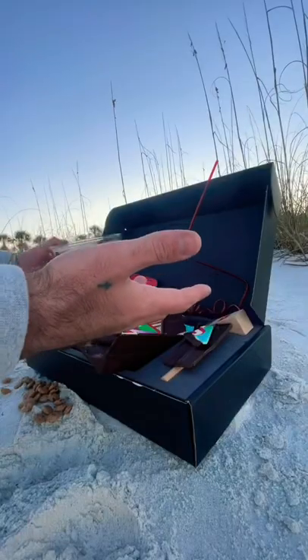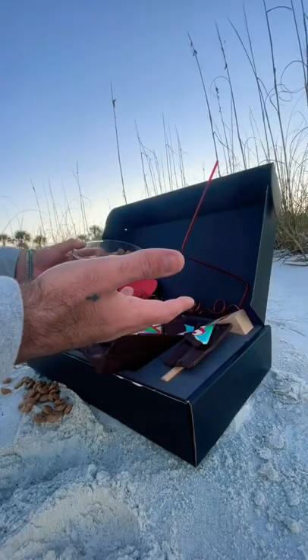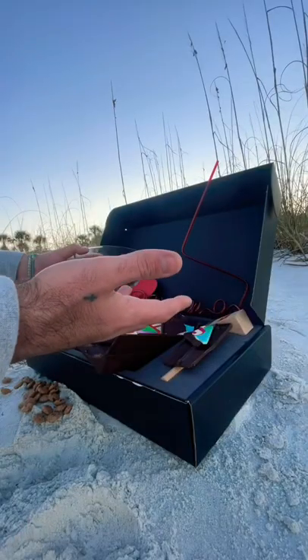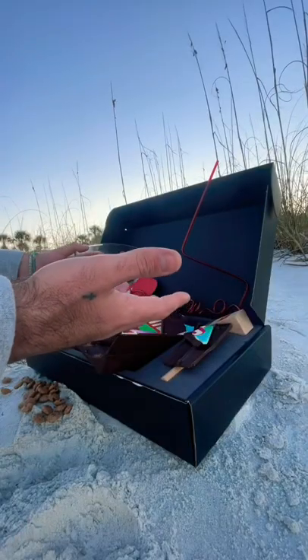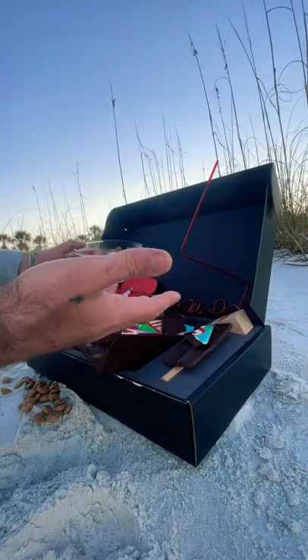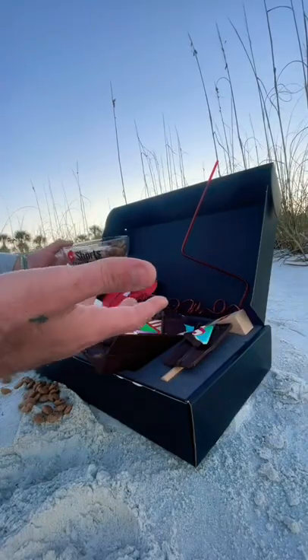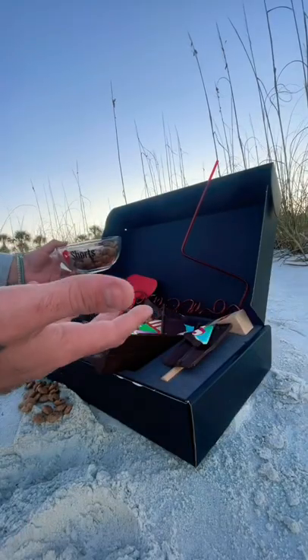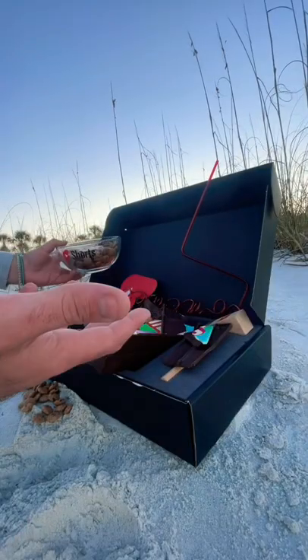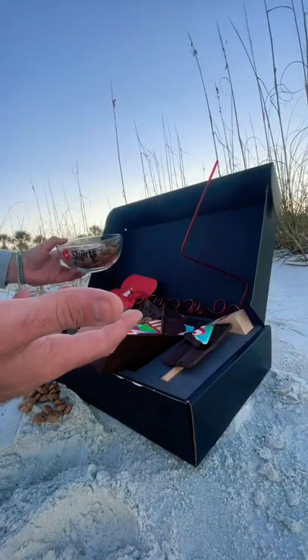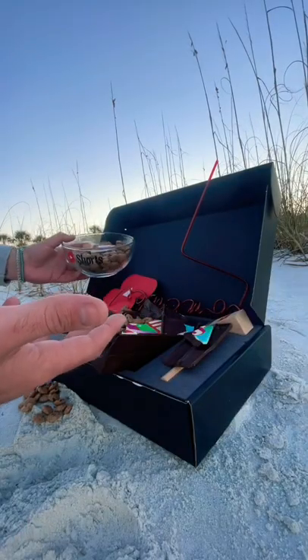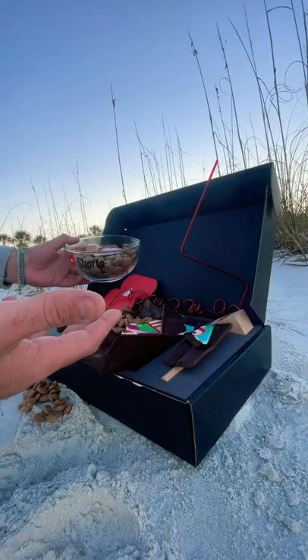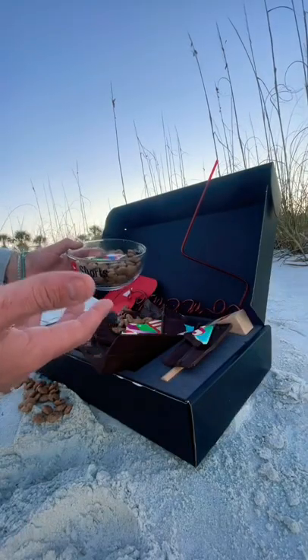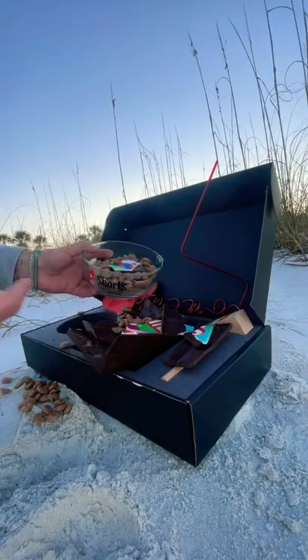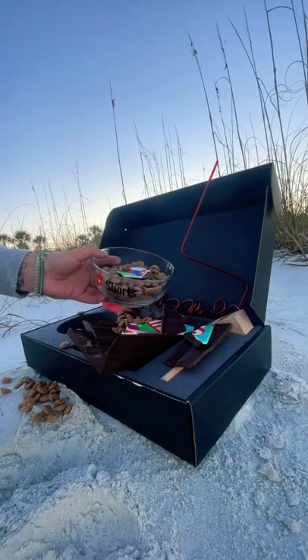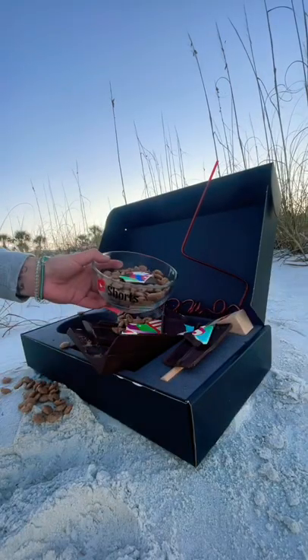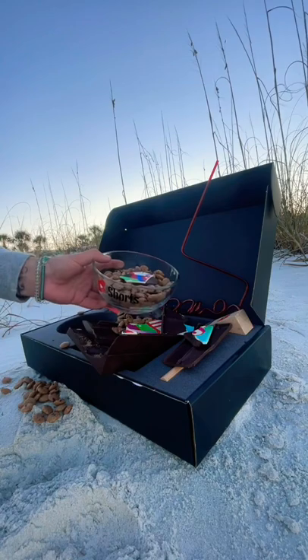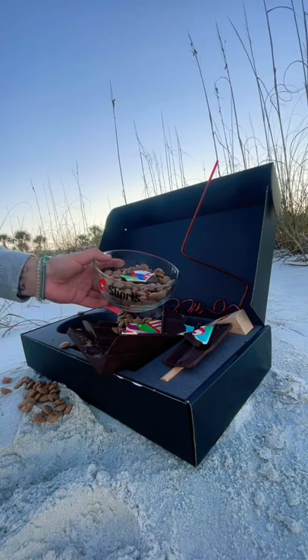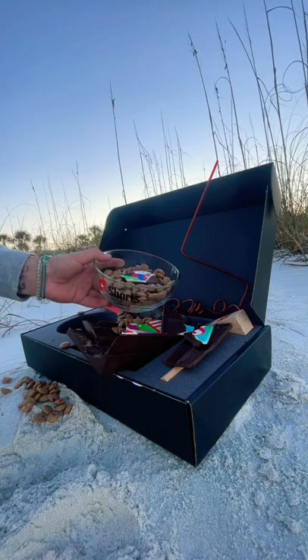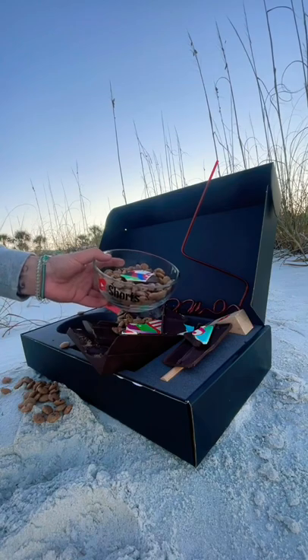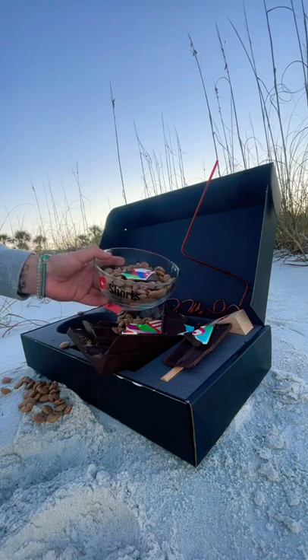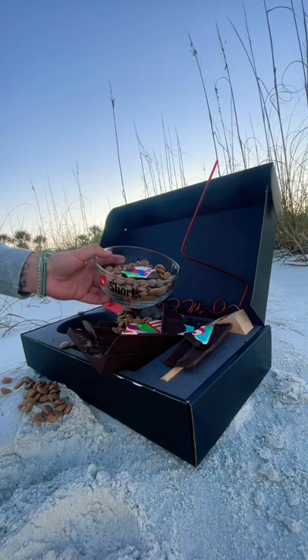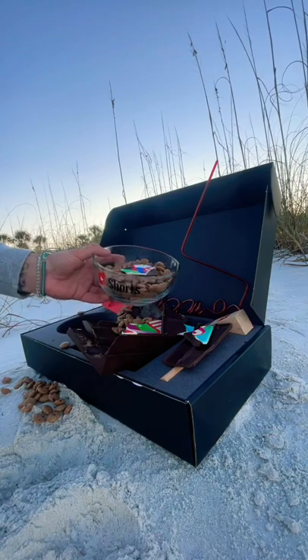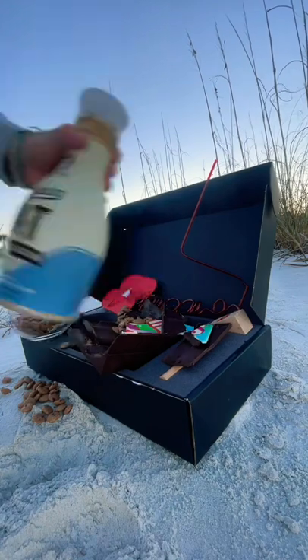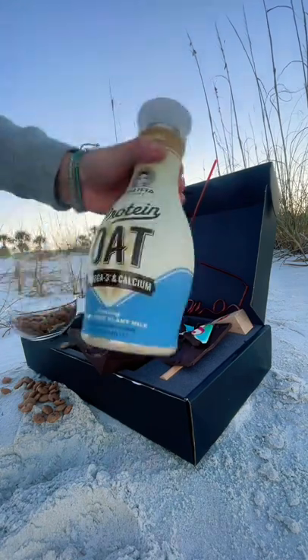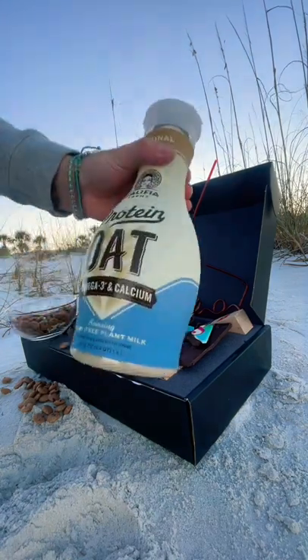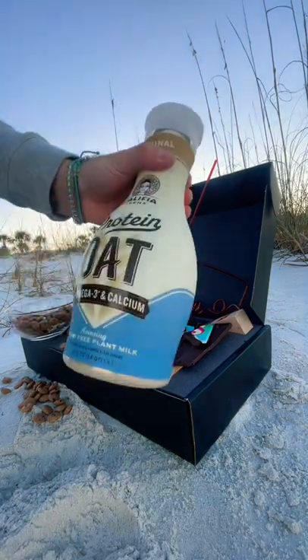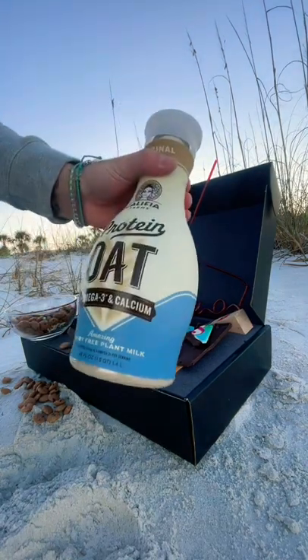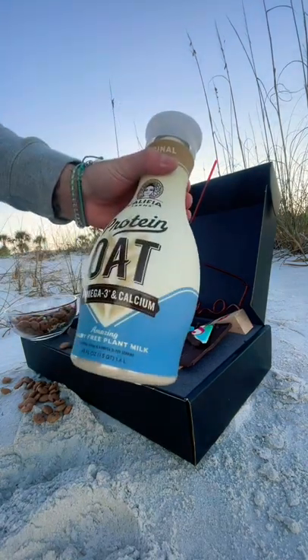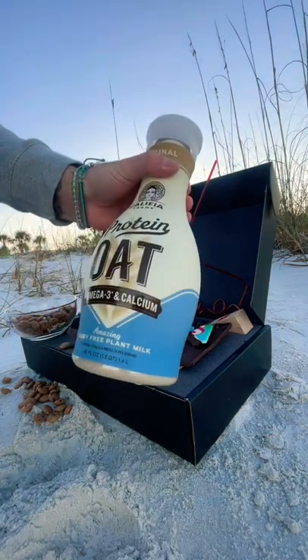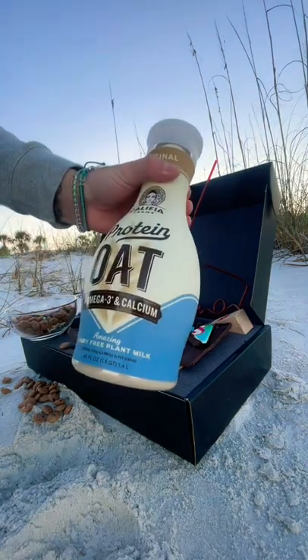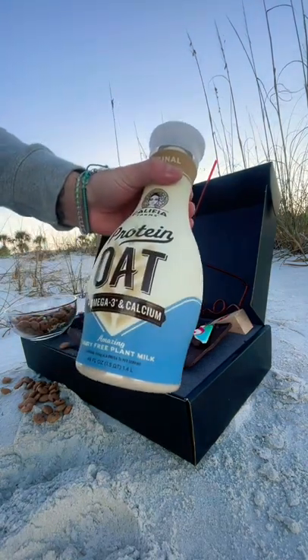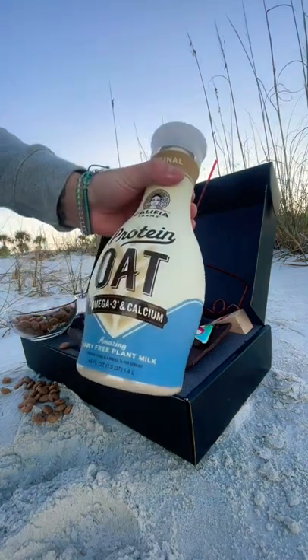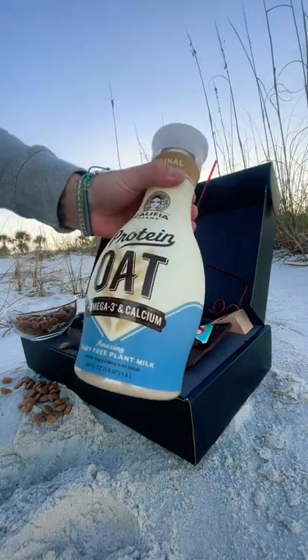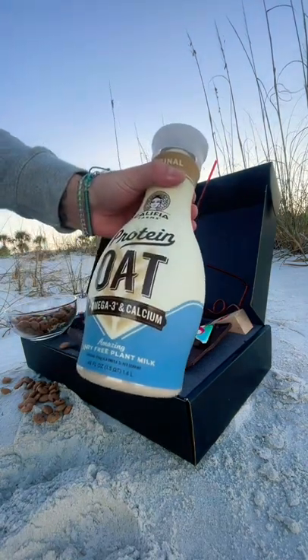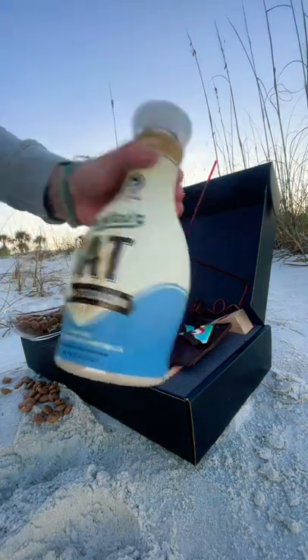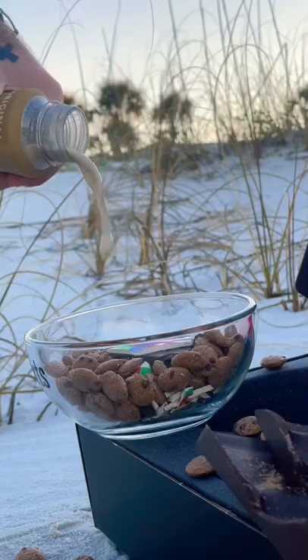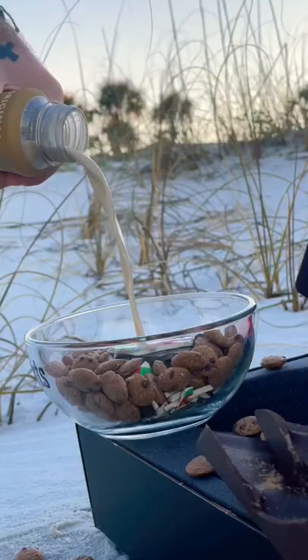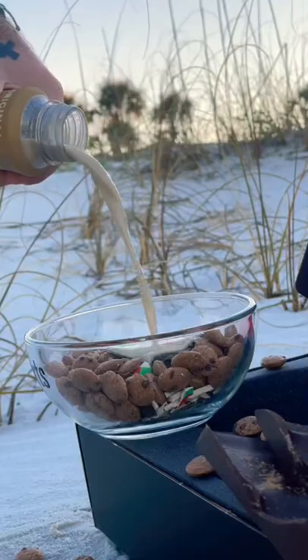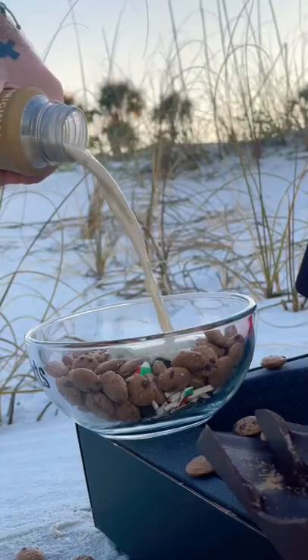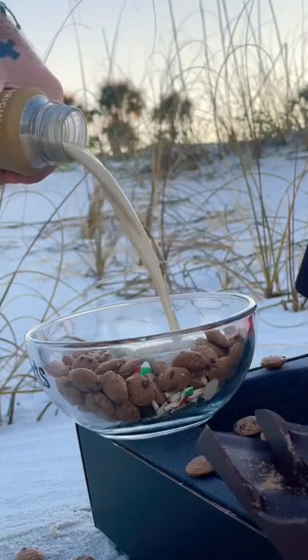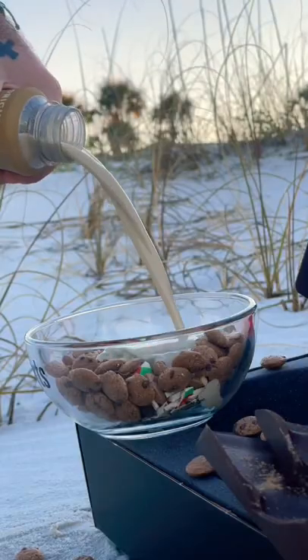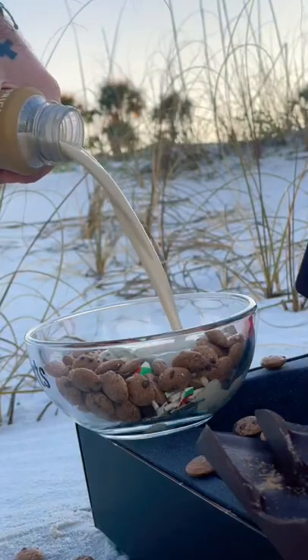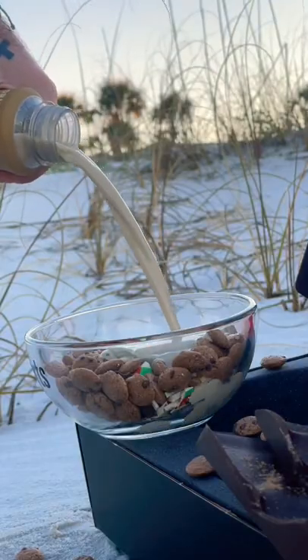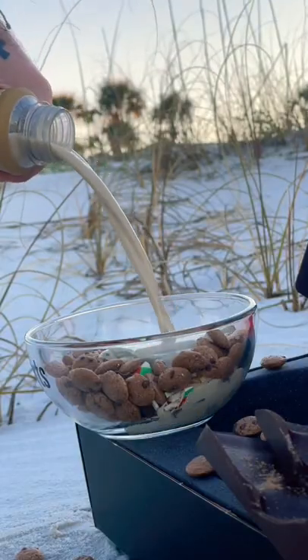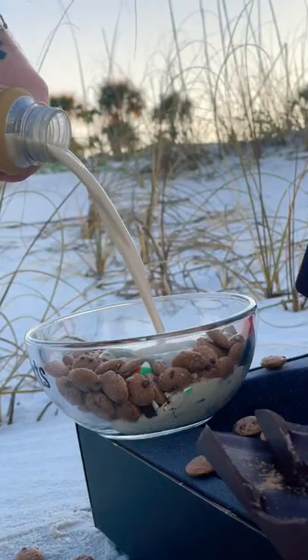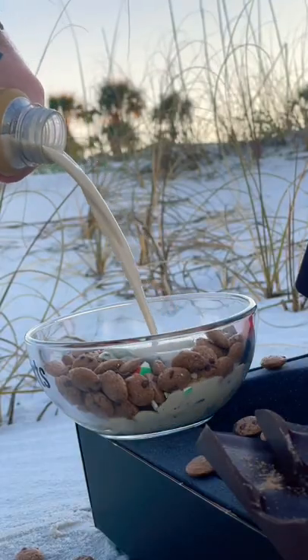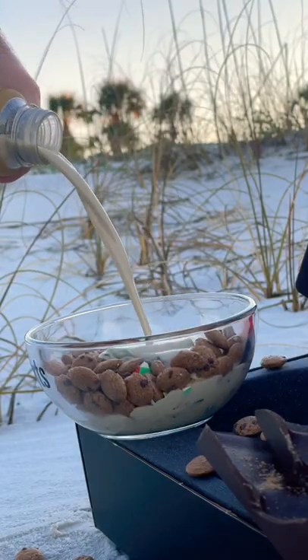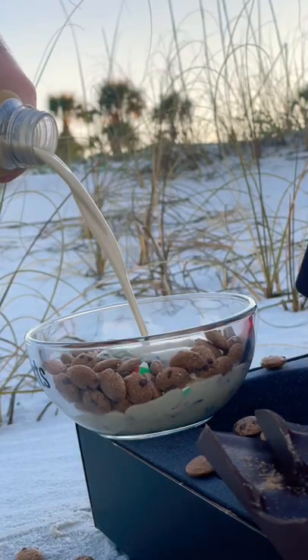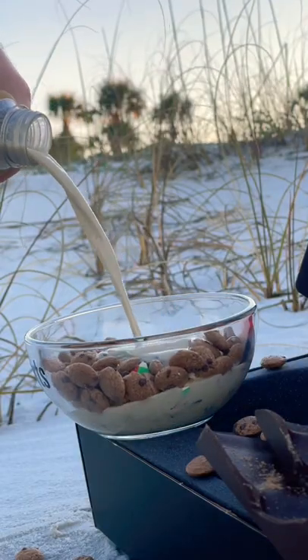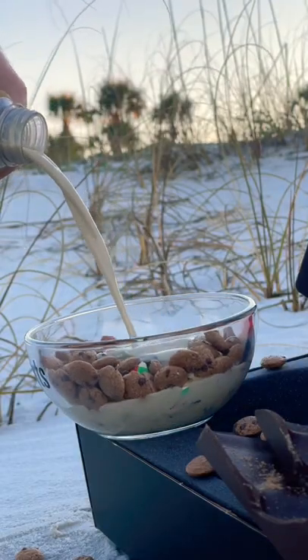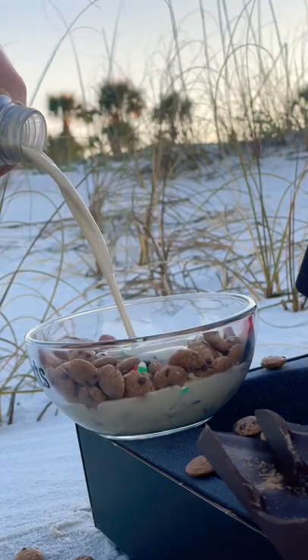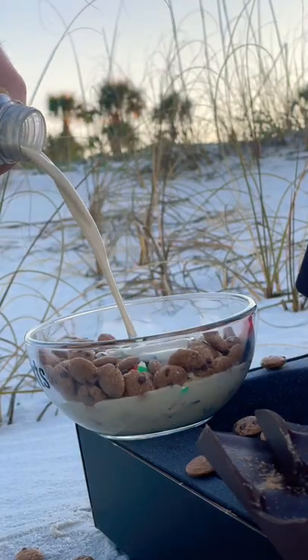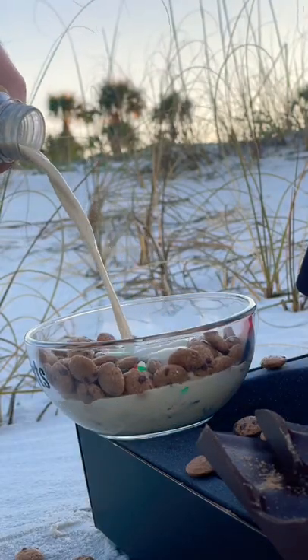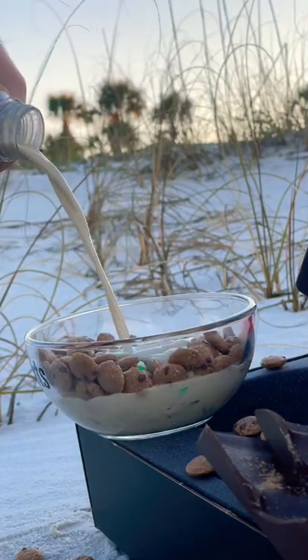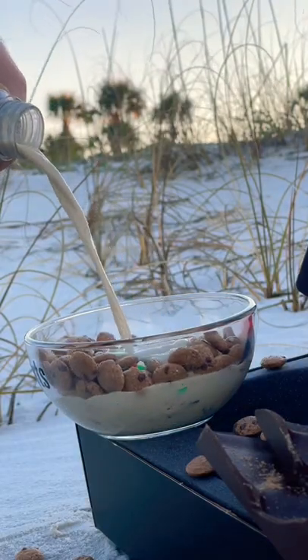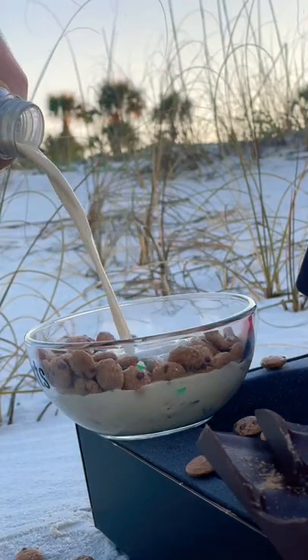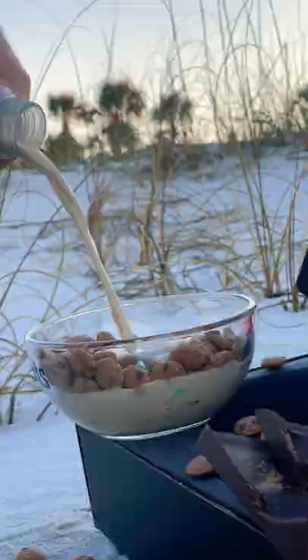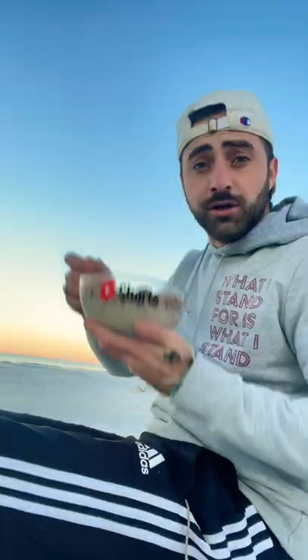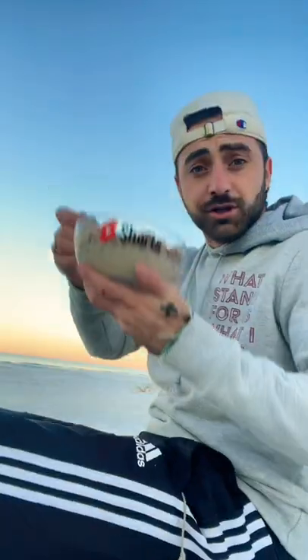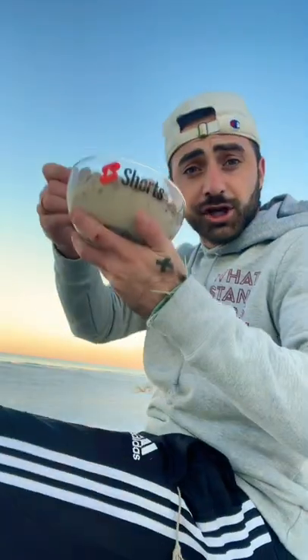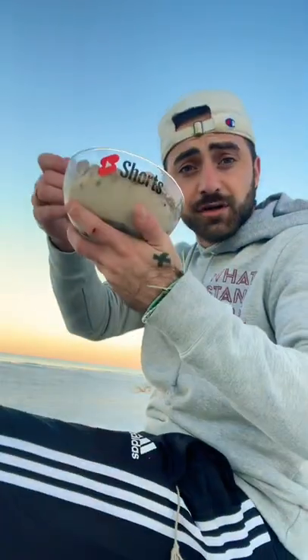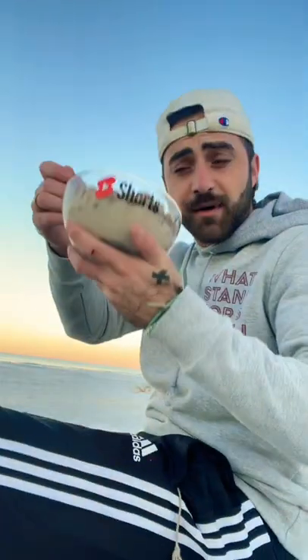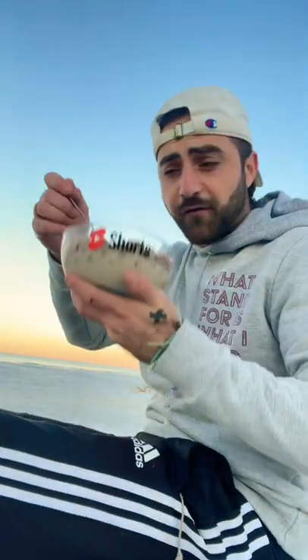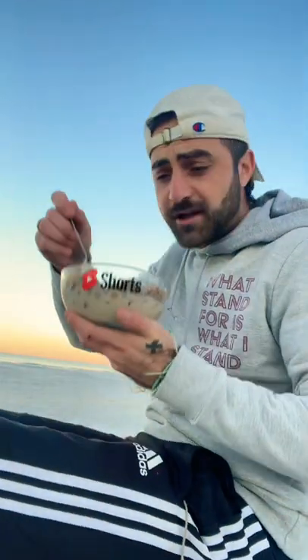This isn't very pretty anymore, but I got my bowl of cereal ready. Good thing I brought some oat milk from home. There we go. Yes. Cheers, my friends.